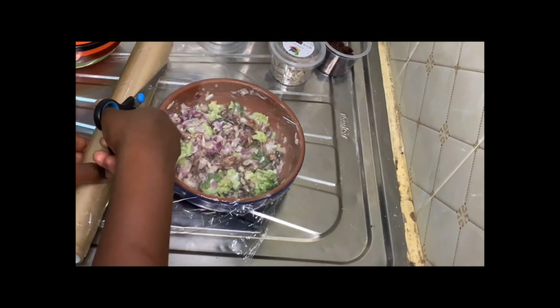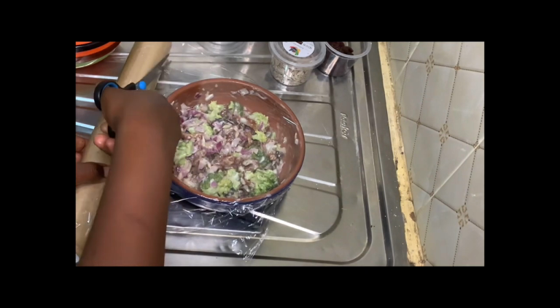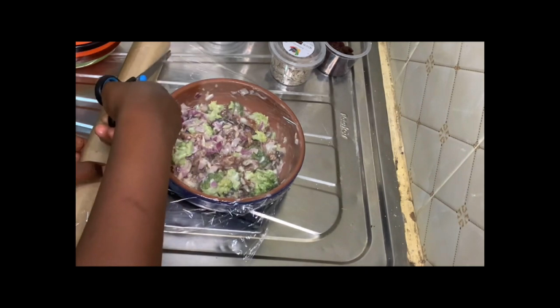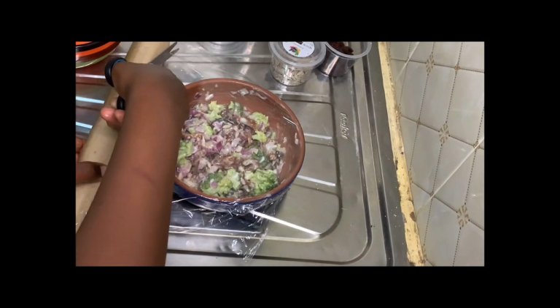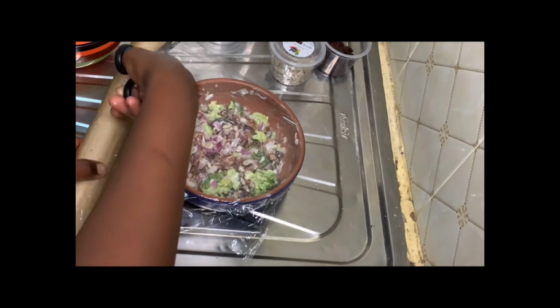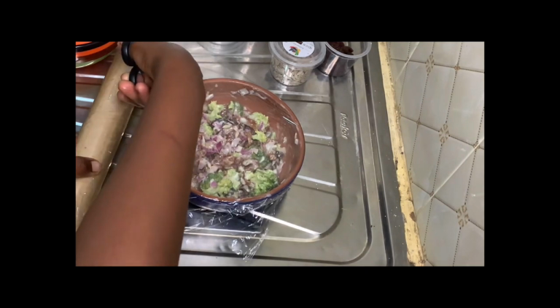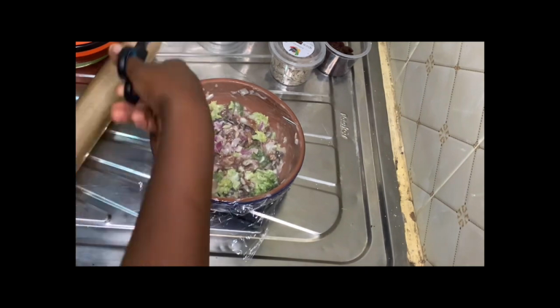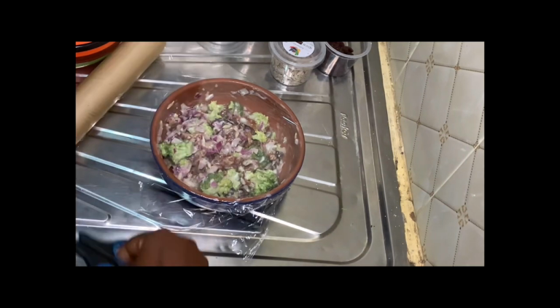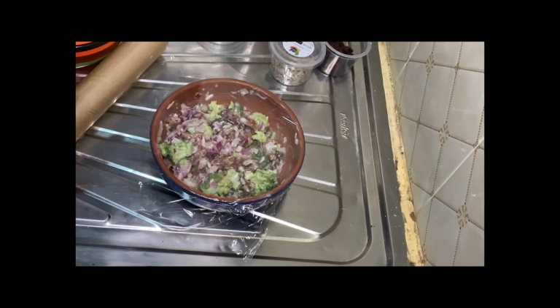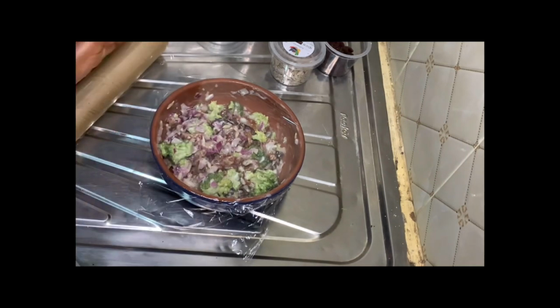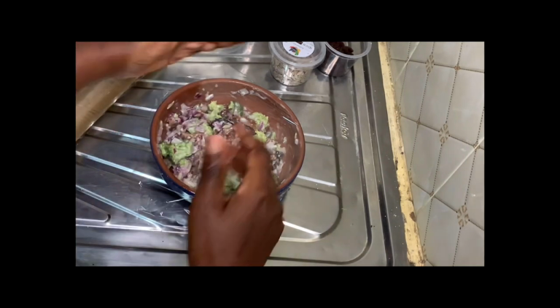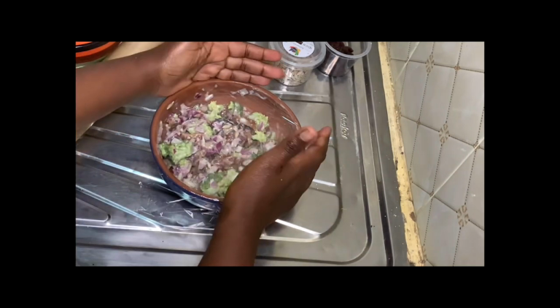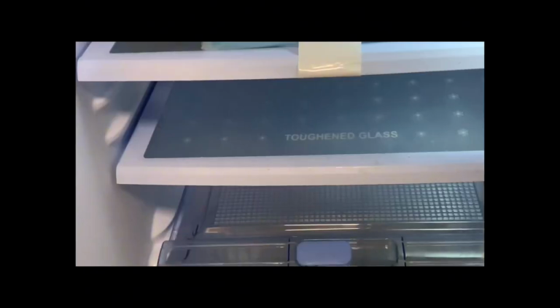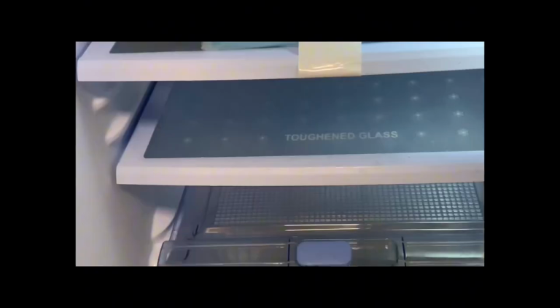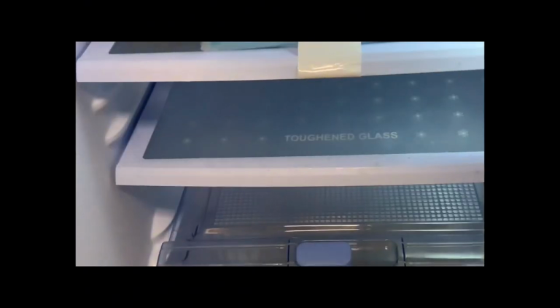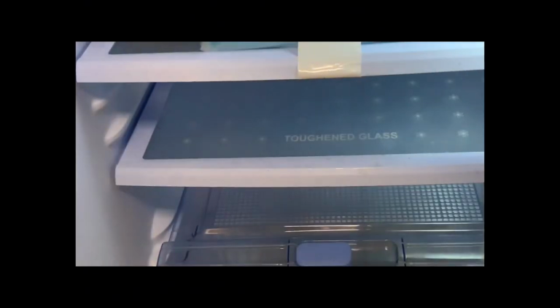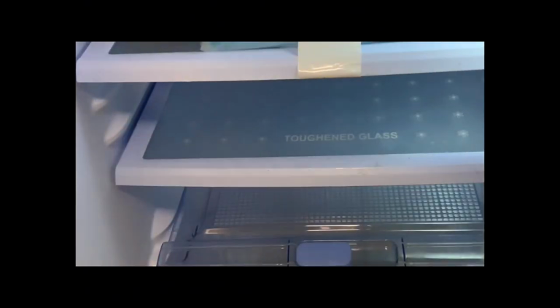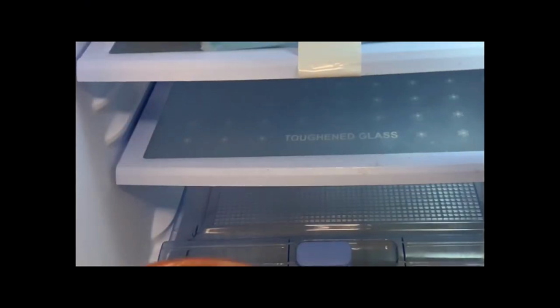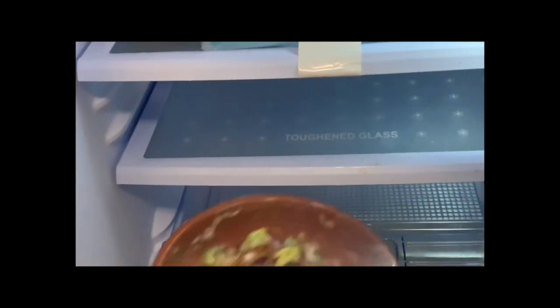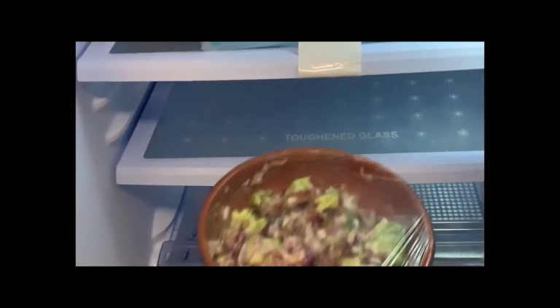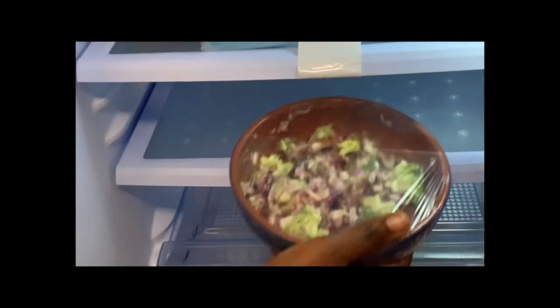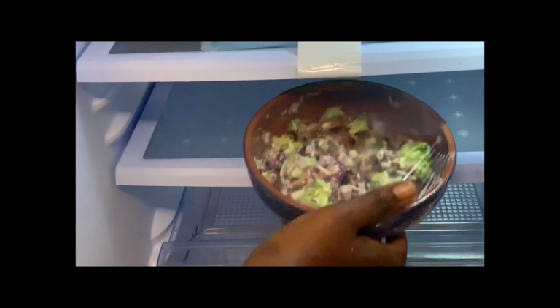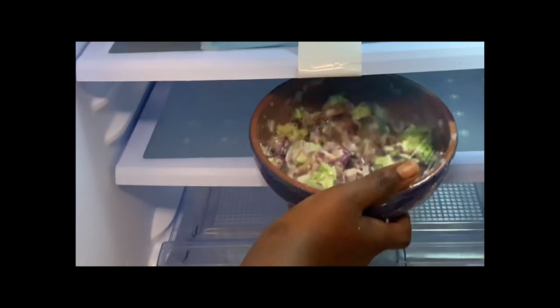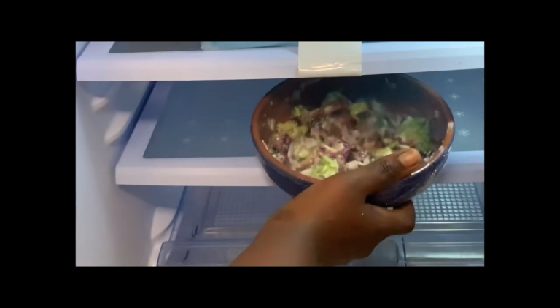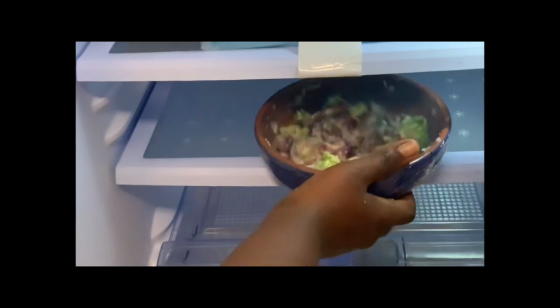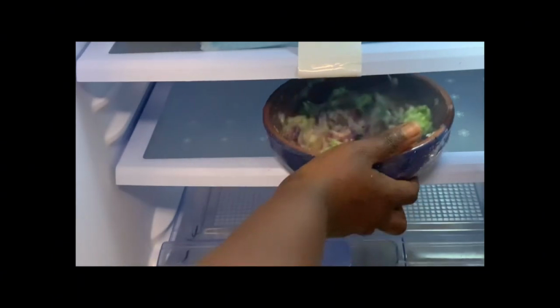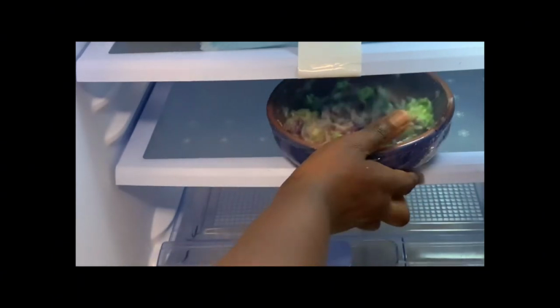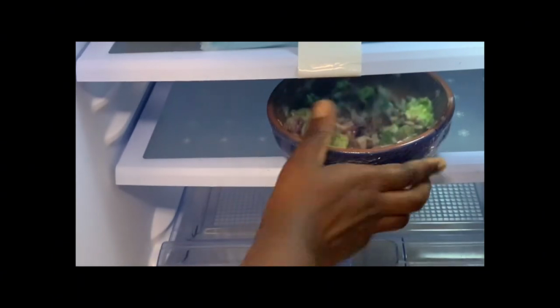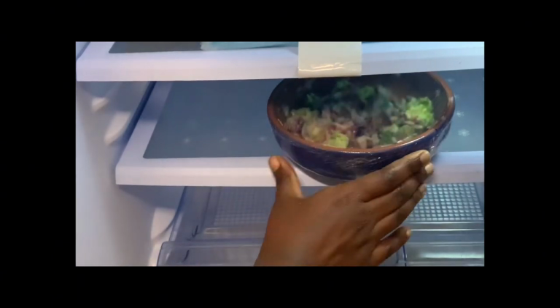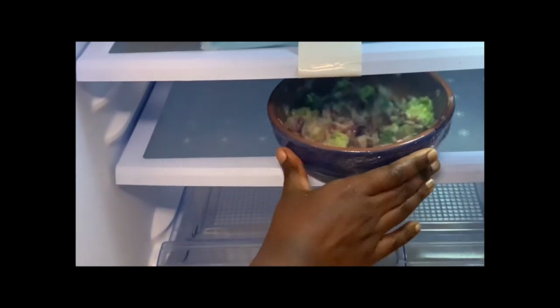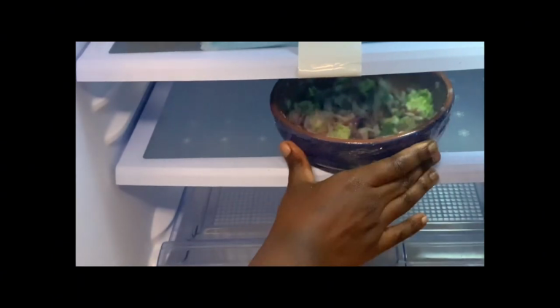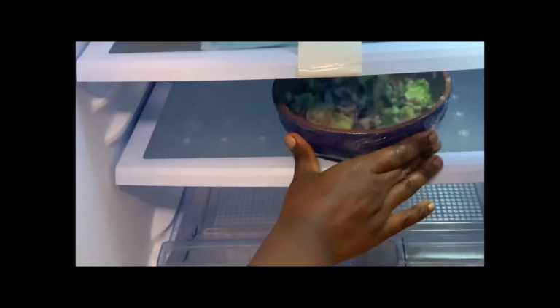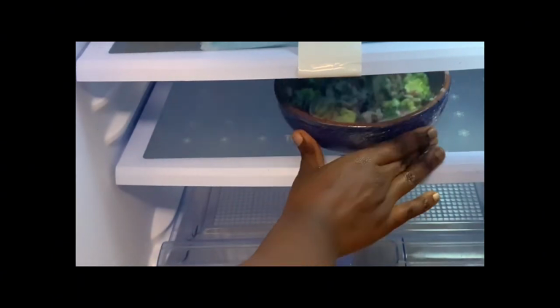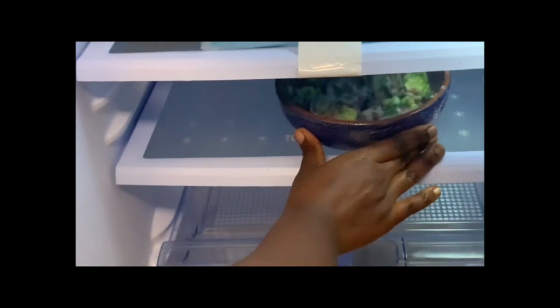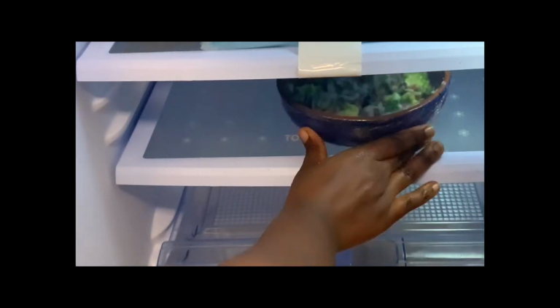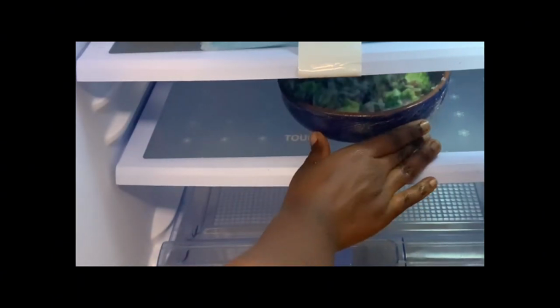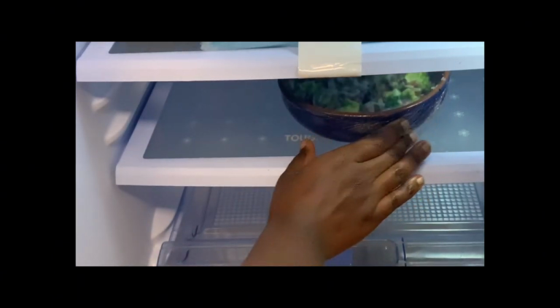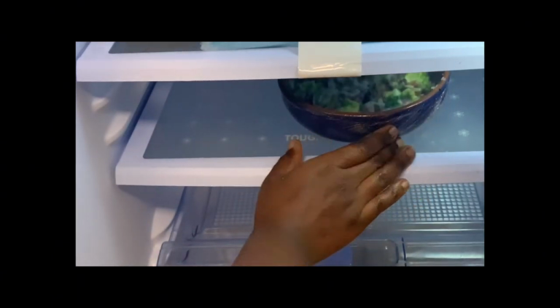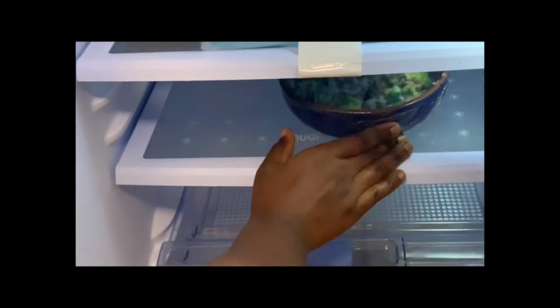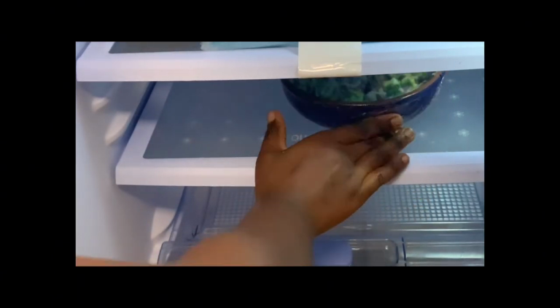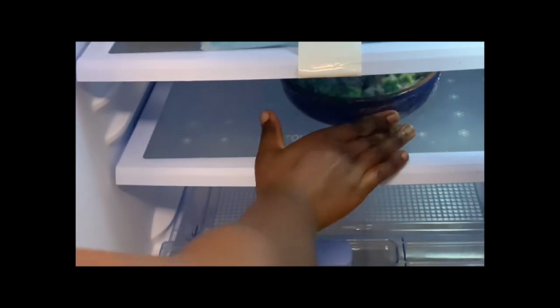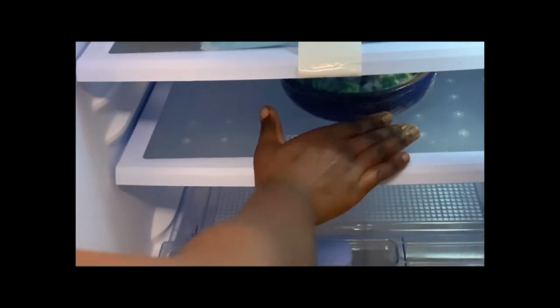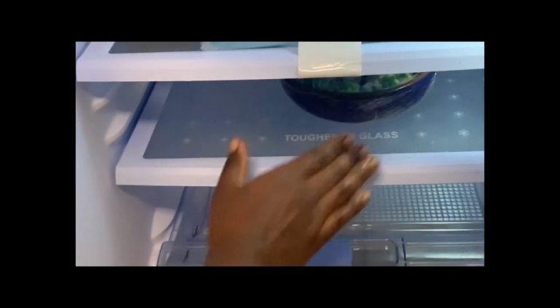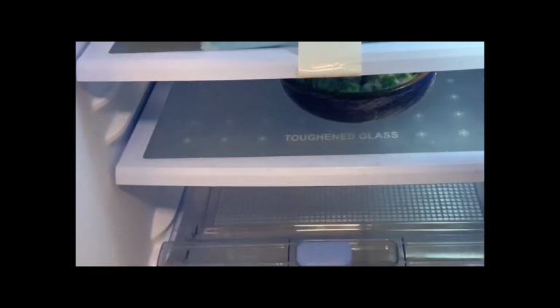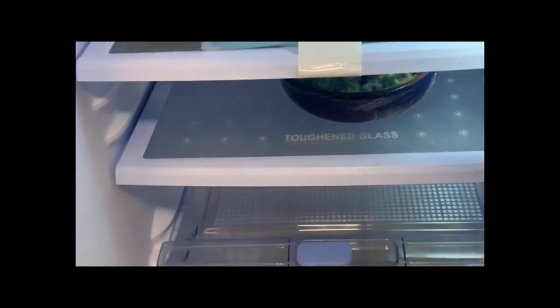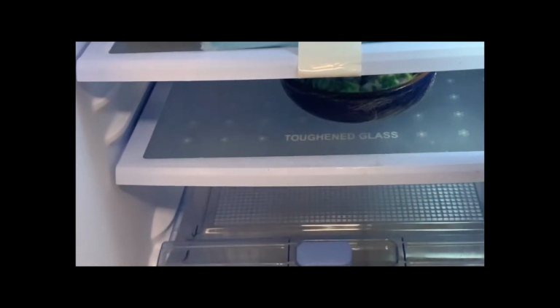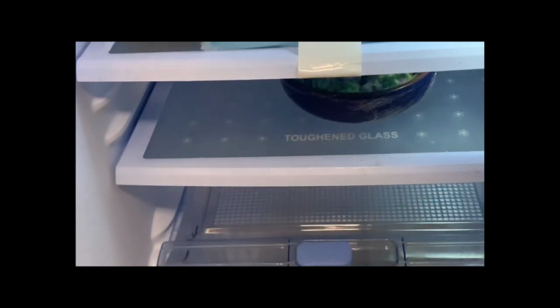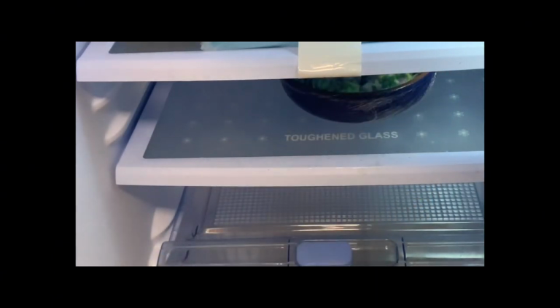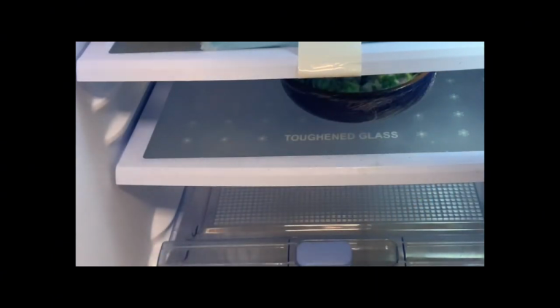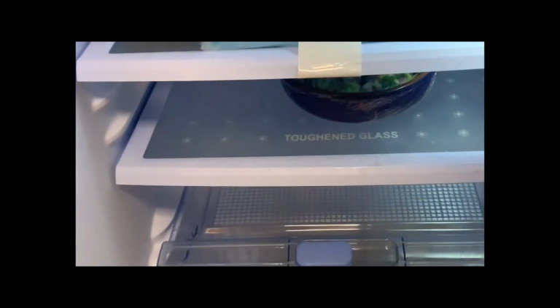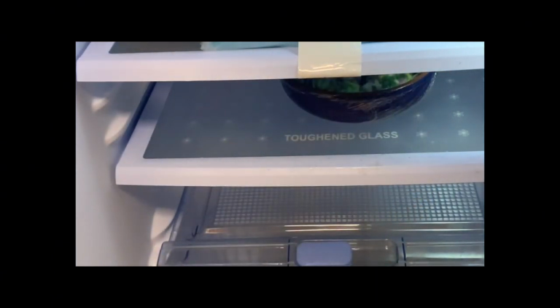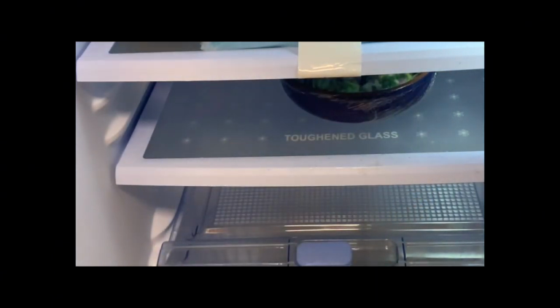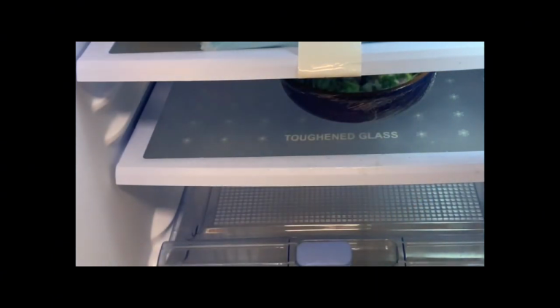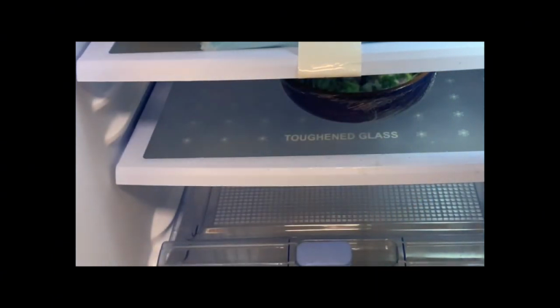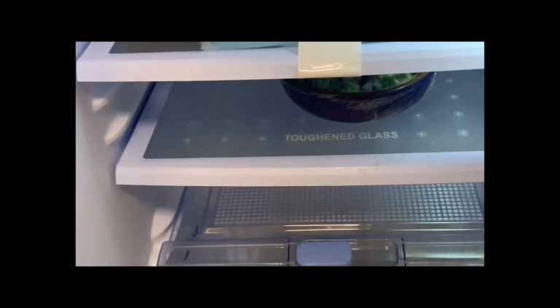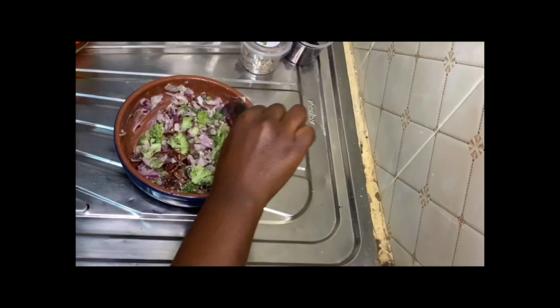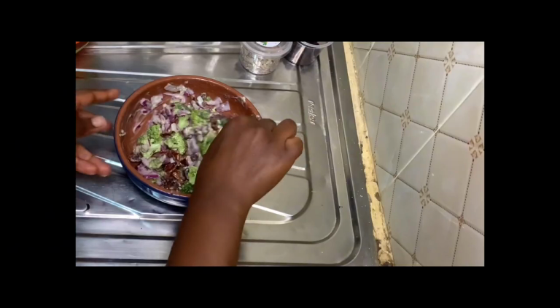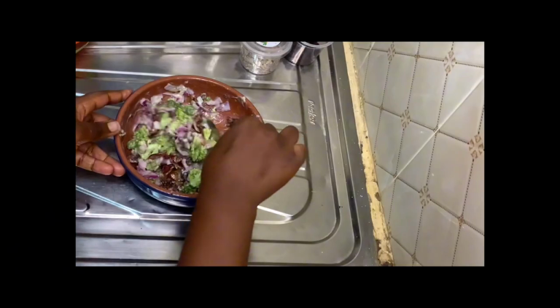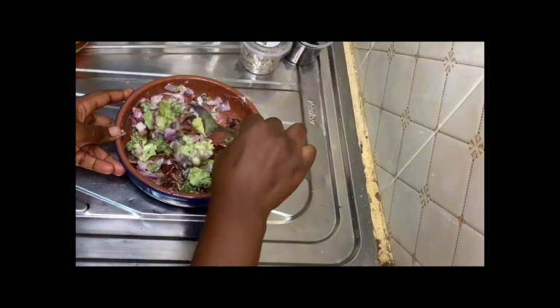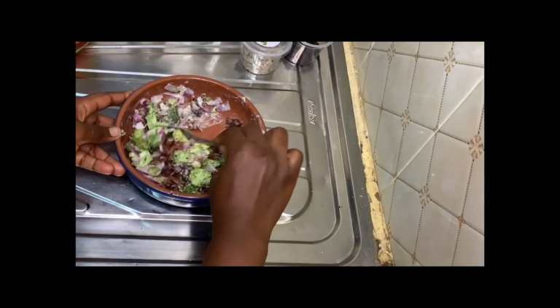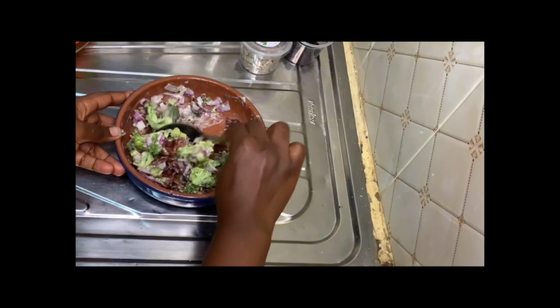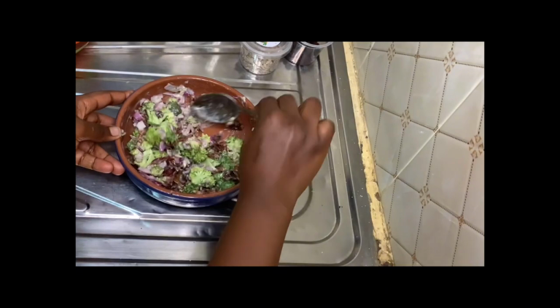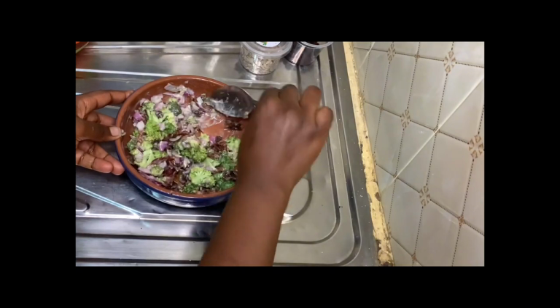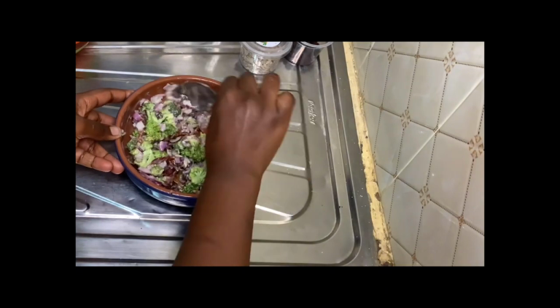After mixing, take your cling film and wrap it over the bowl properly. Place your salad to set in the refrigerator overnight, have it for breakfast the next day, and enjoy. If you liked this recipe, don't forget to subscribe, like, and share. I'll see you in the next video.